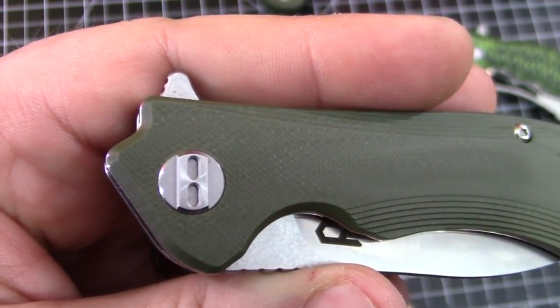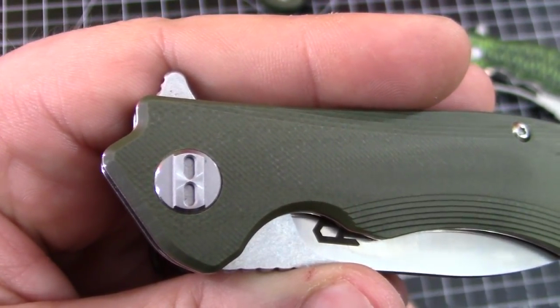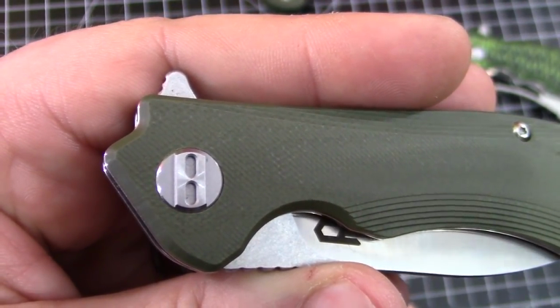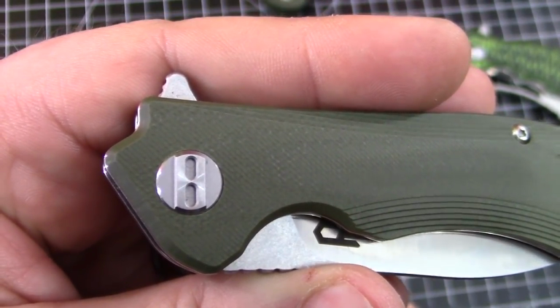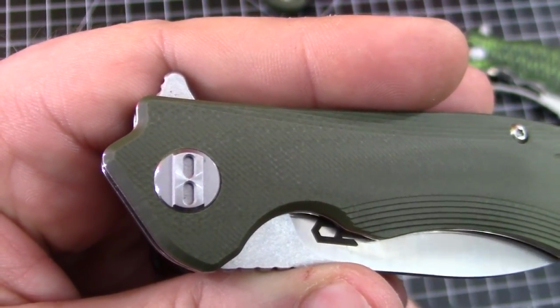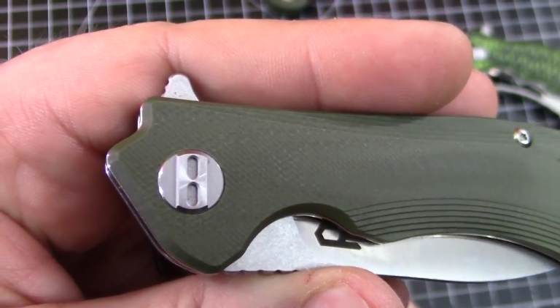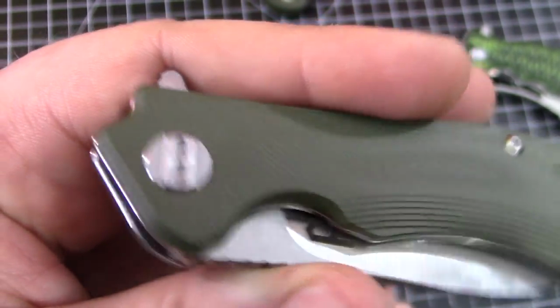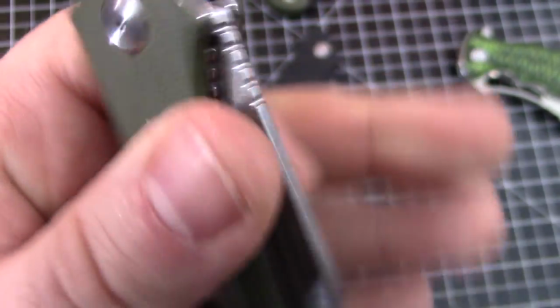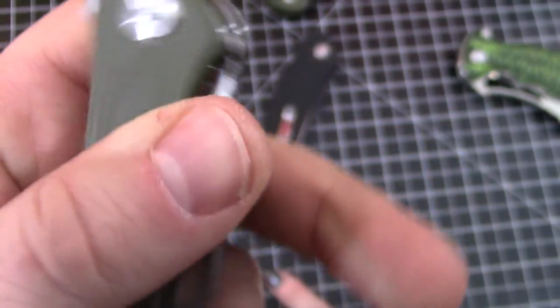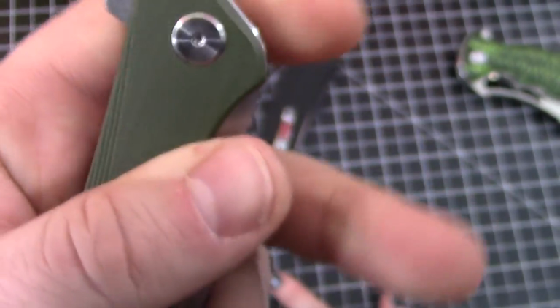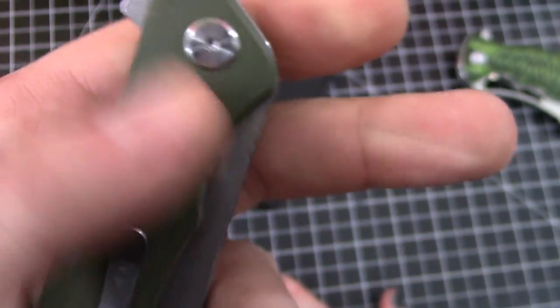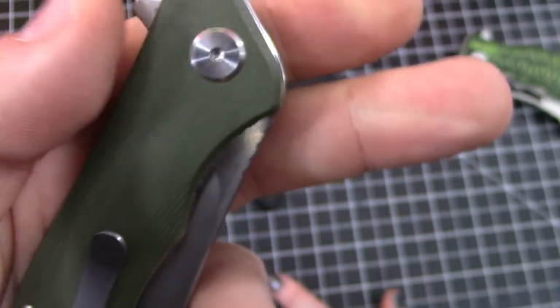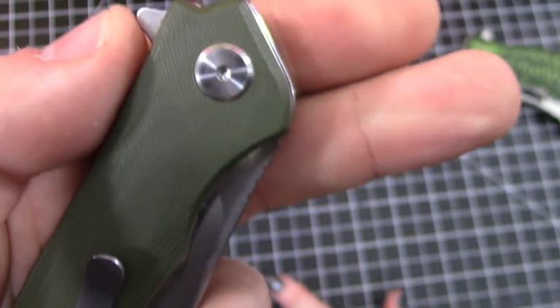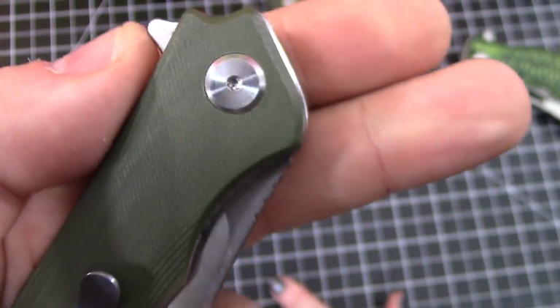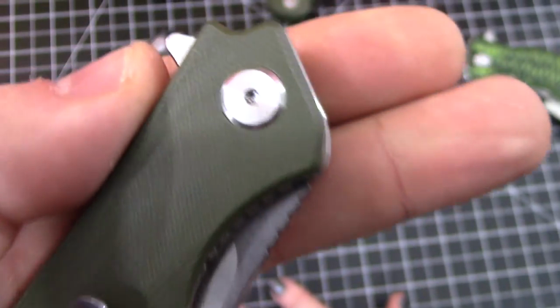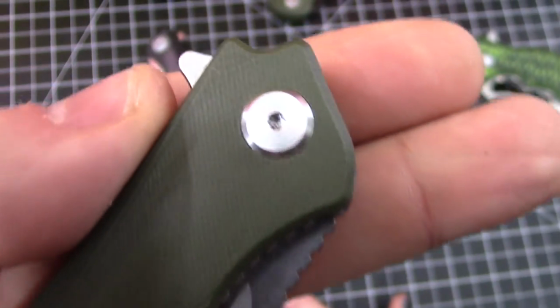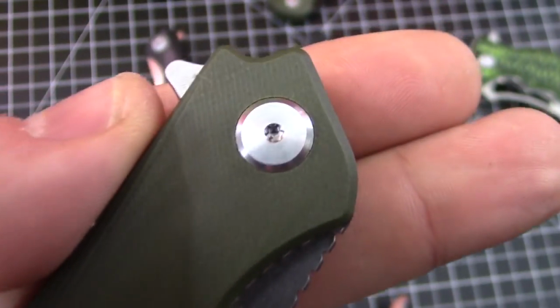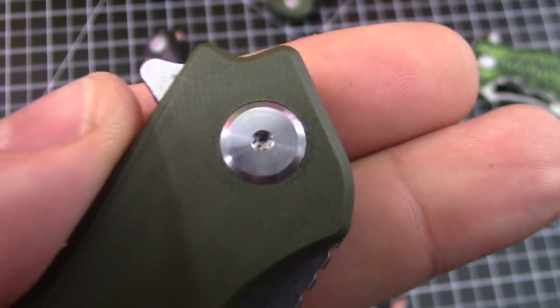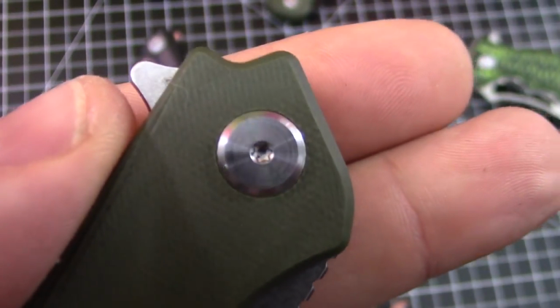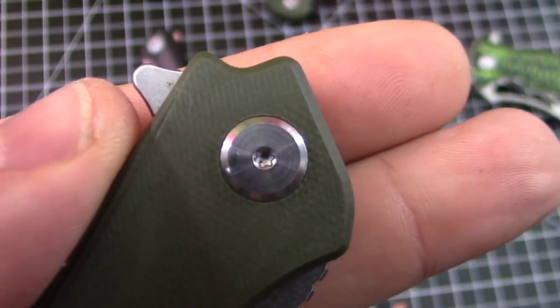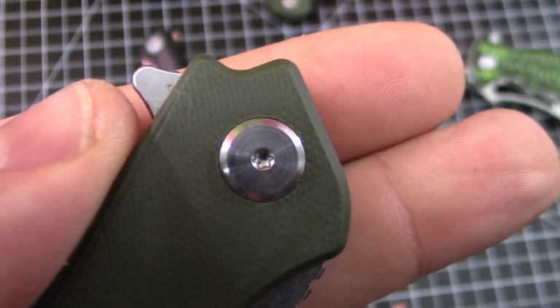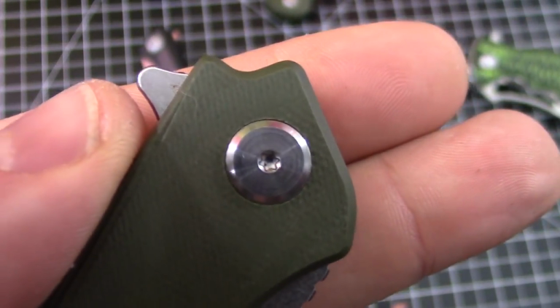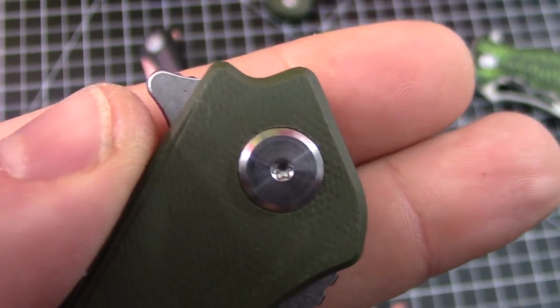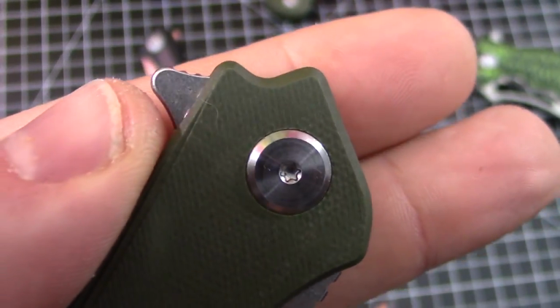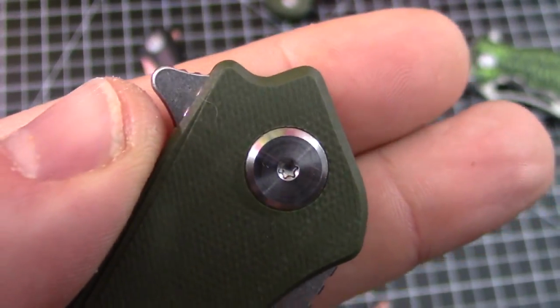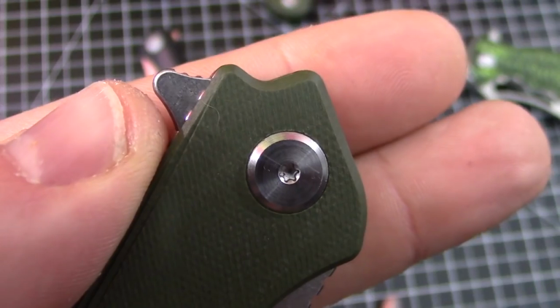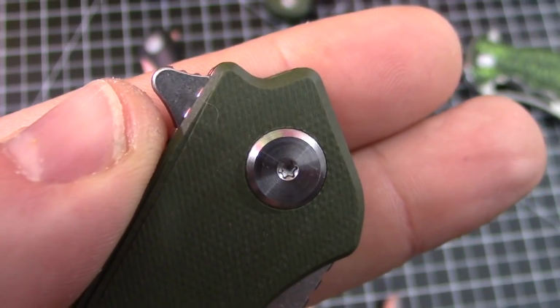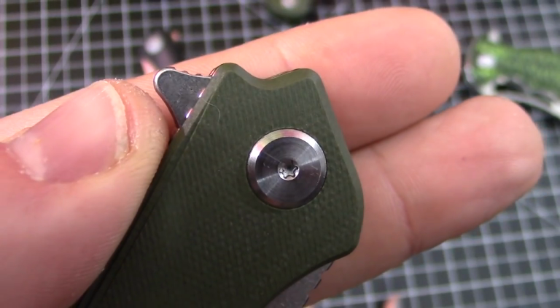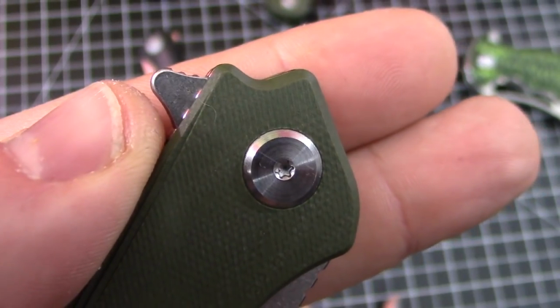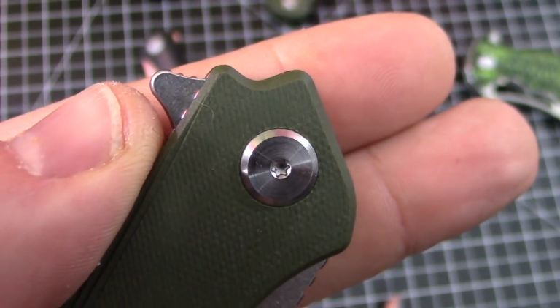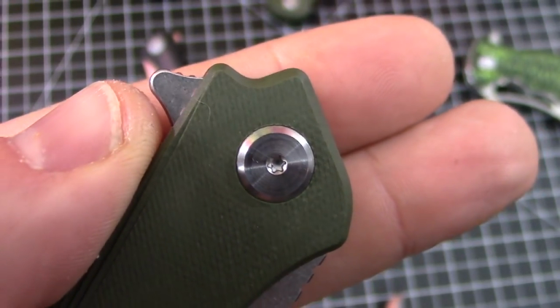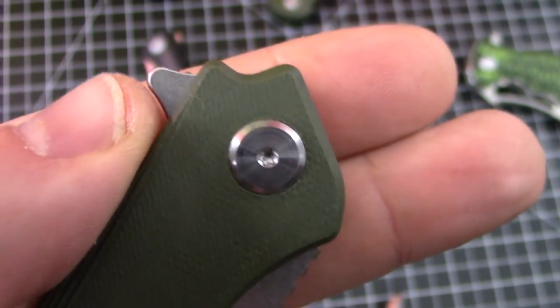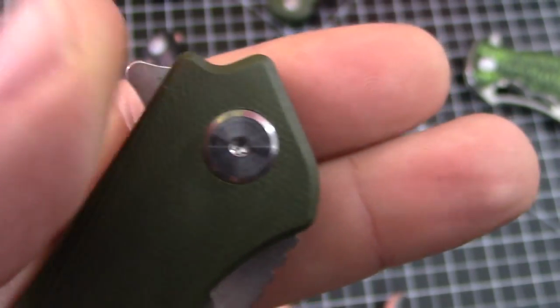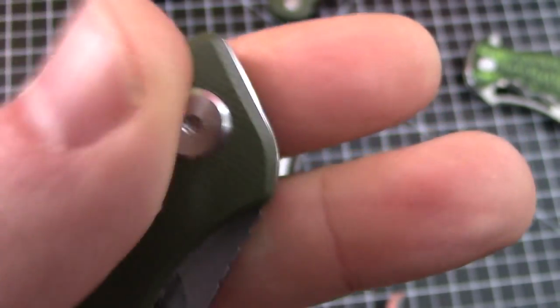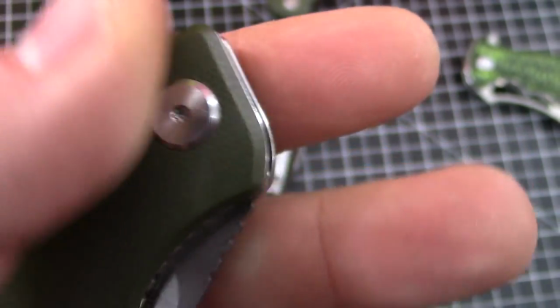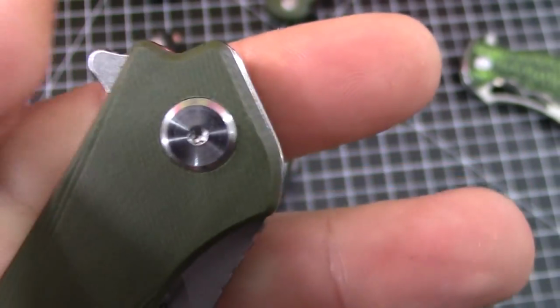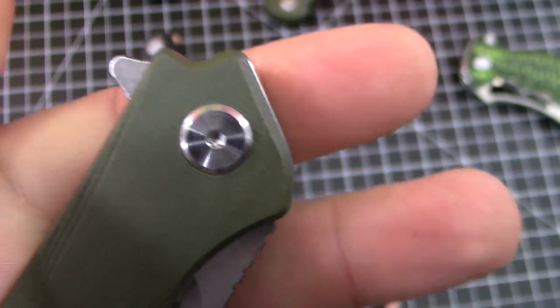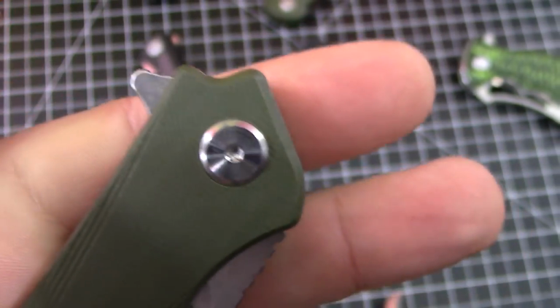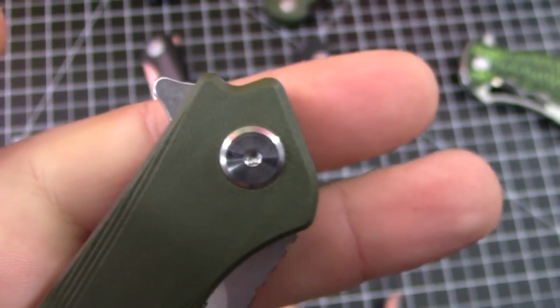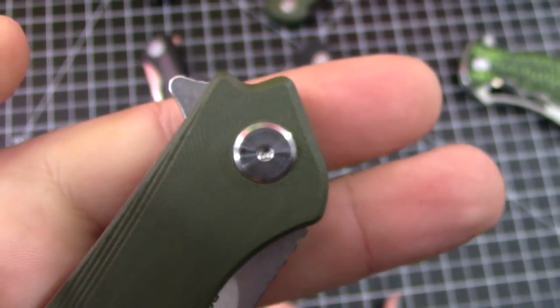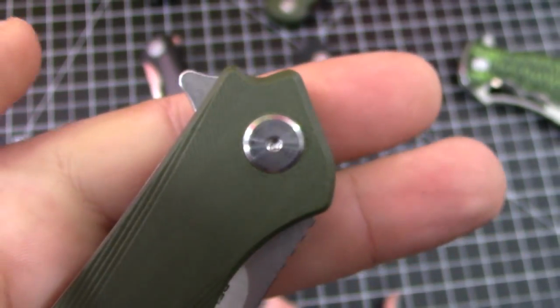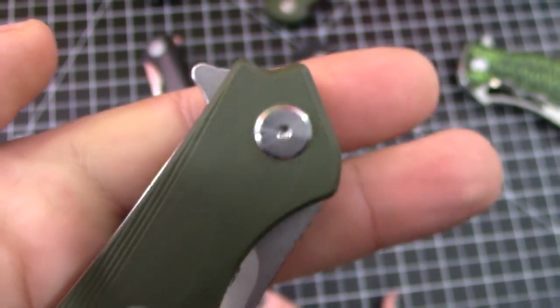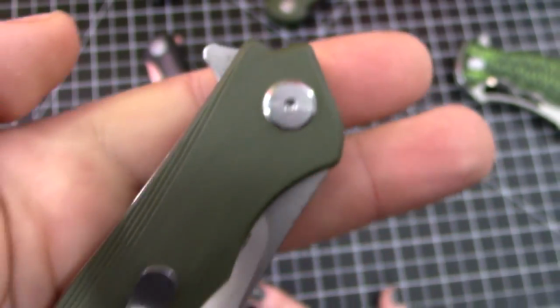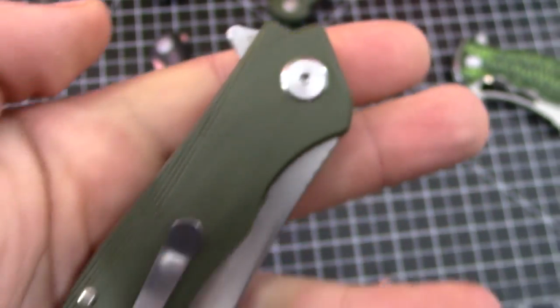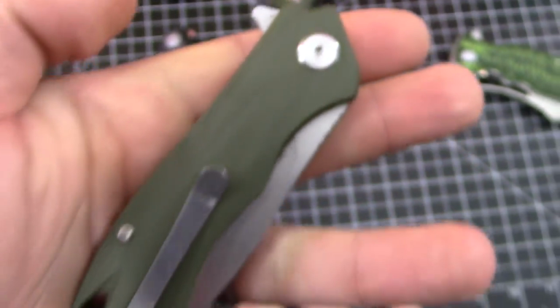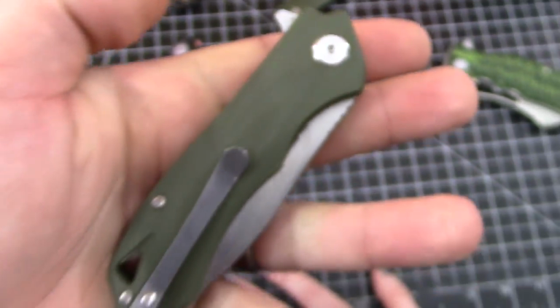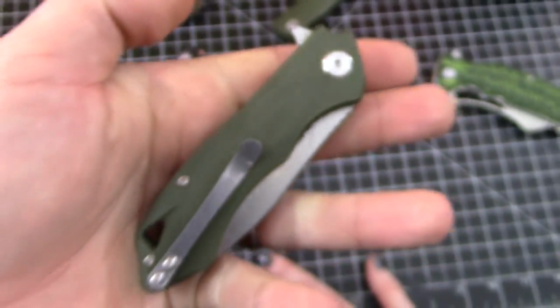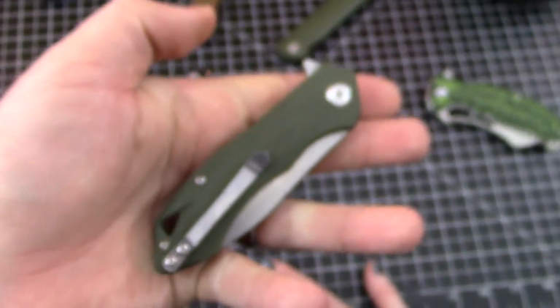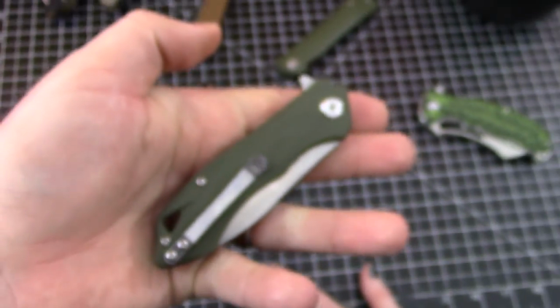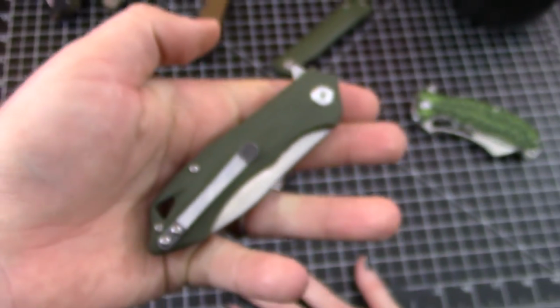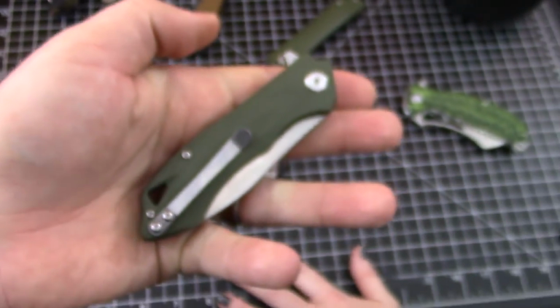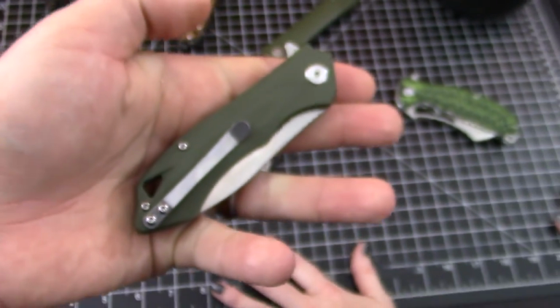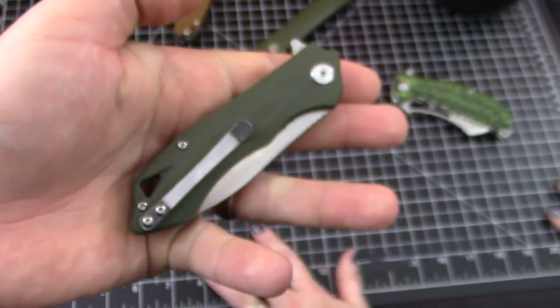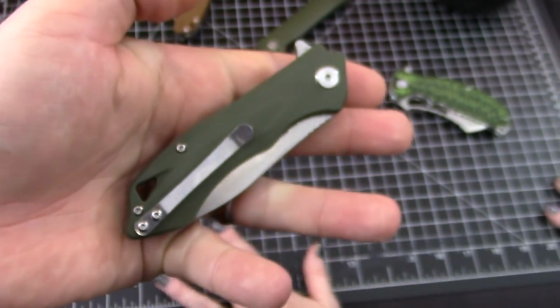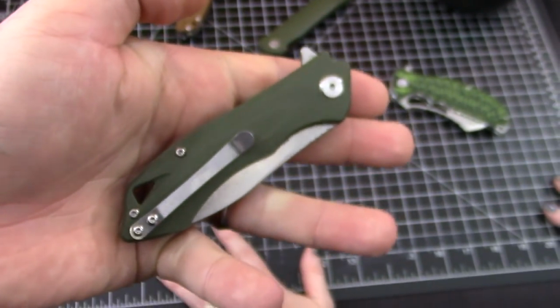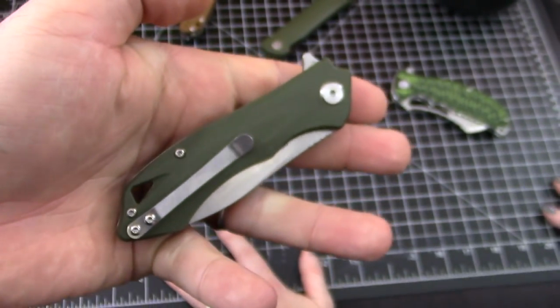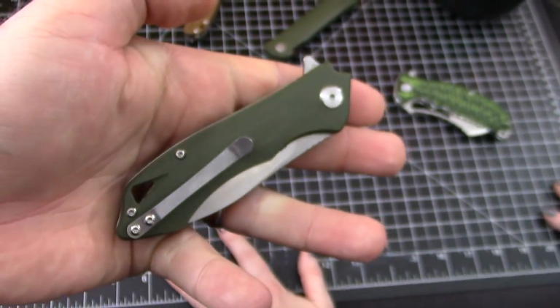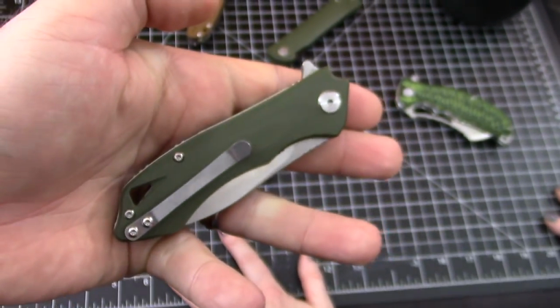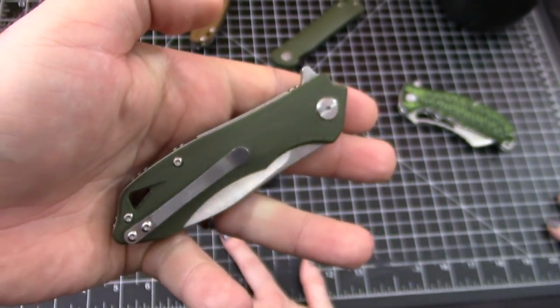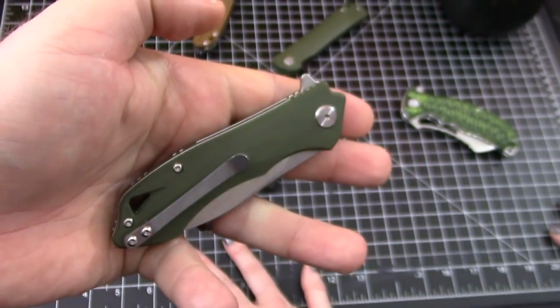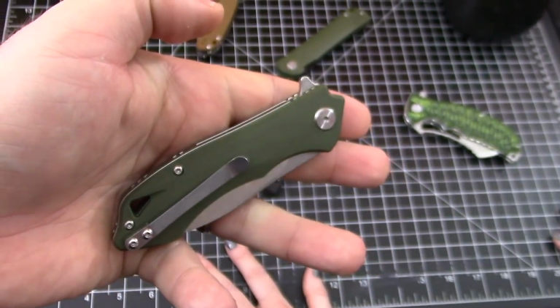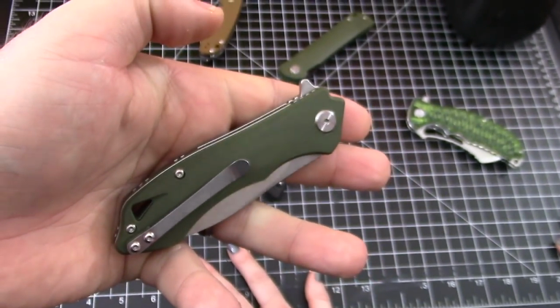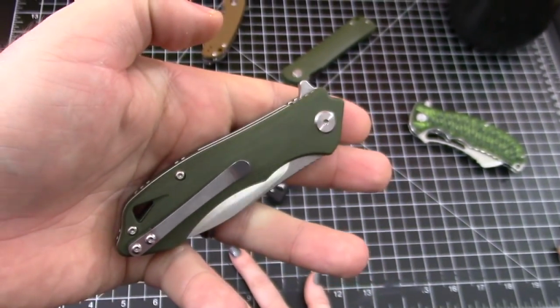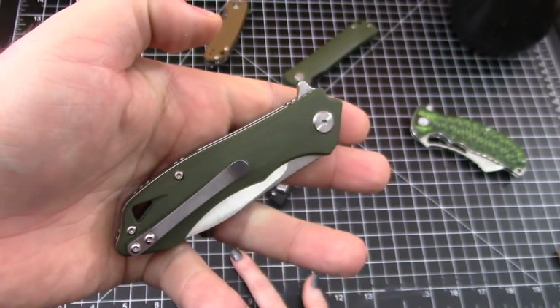That is true. Nobody's going to like it because it's proprietary. You don't have to have a special tool though — Torx. All right, let's talk about this knife.